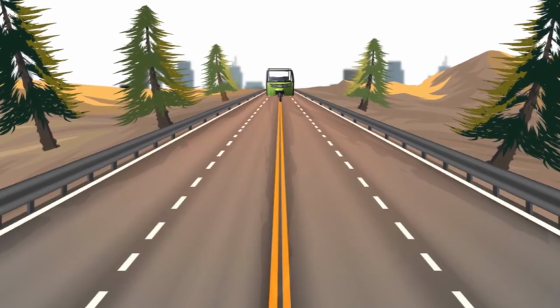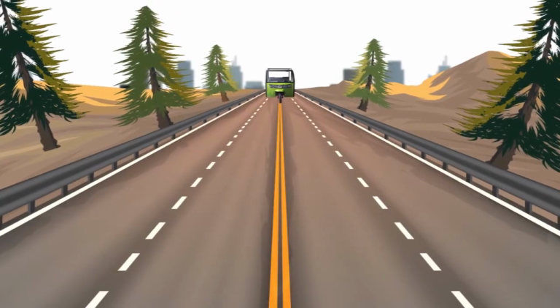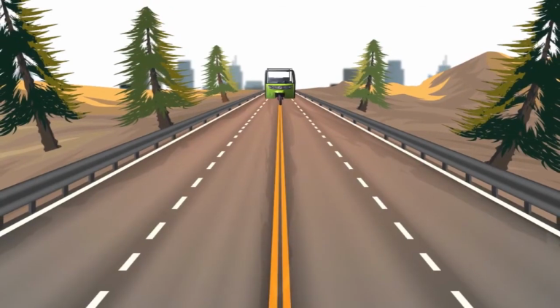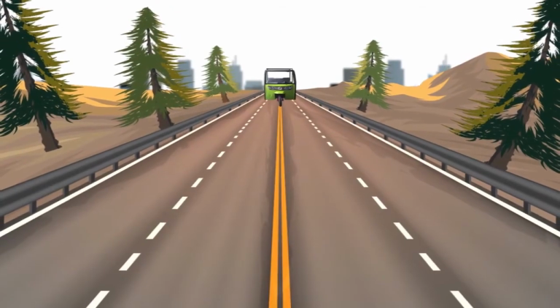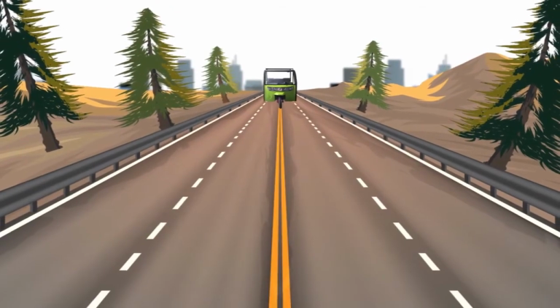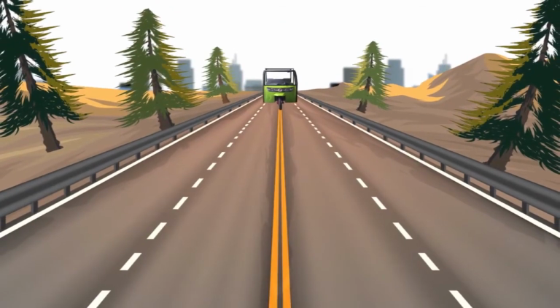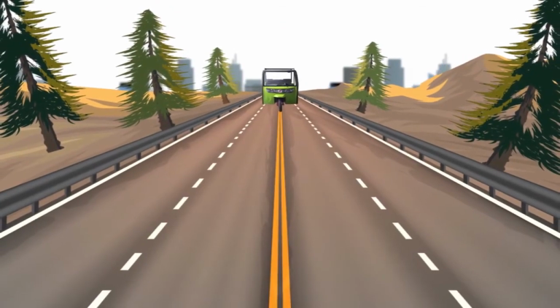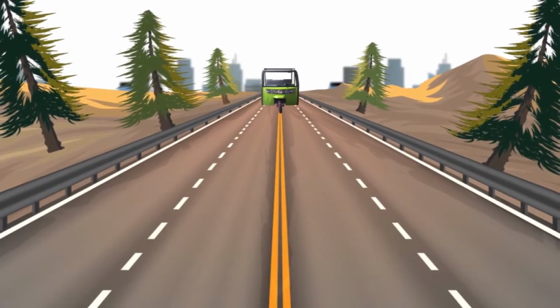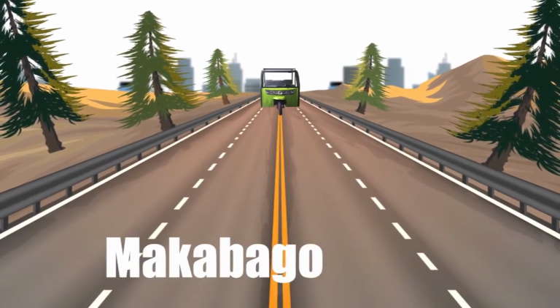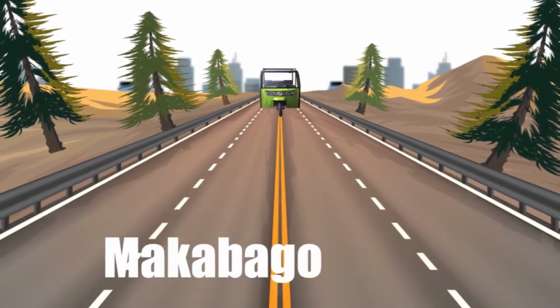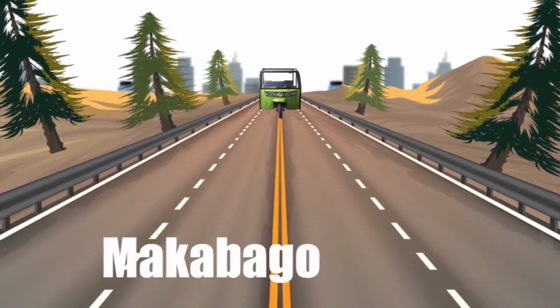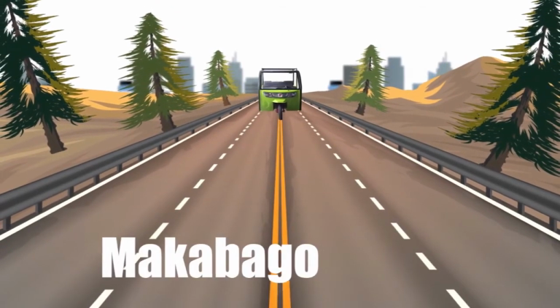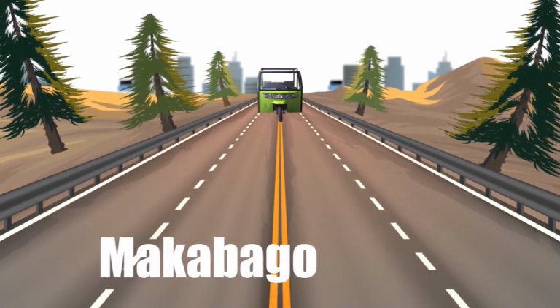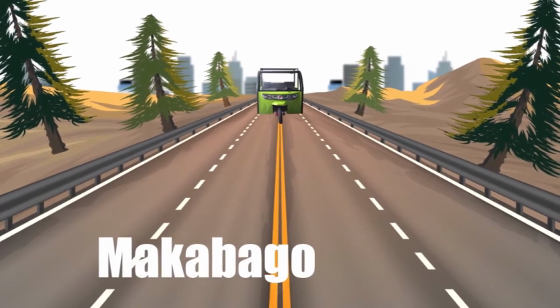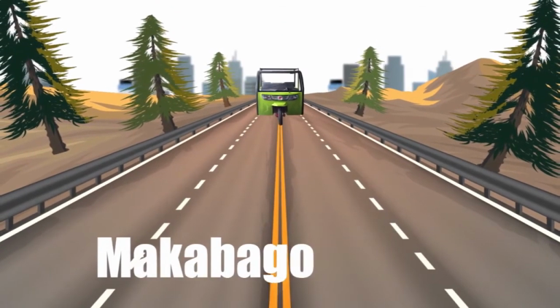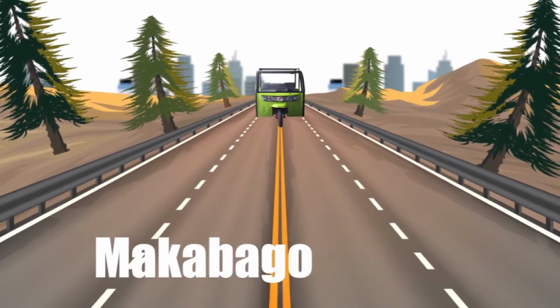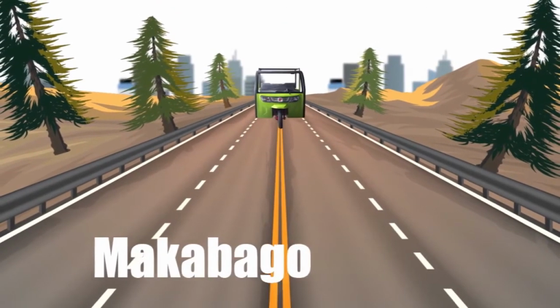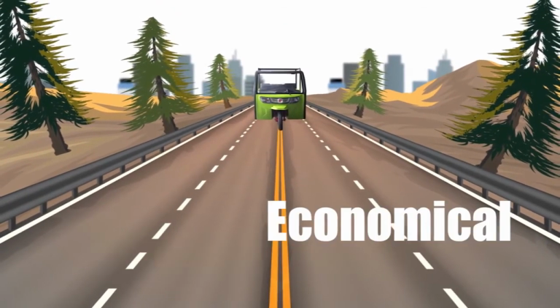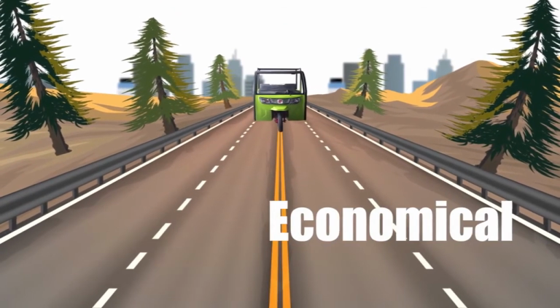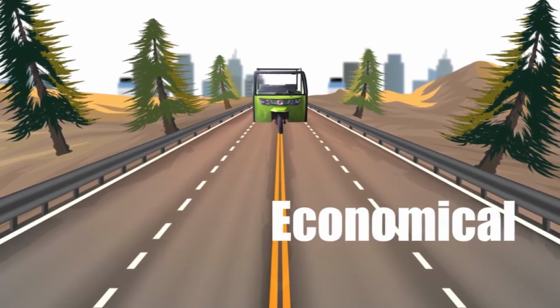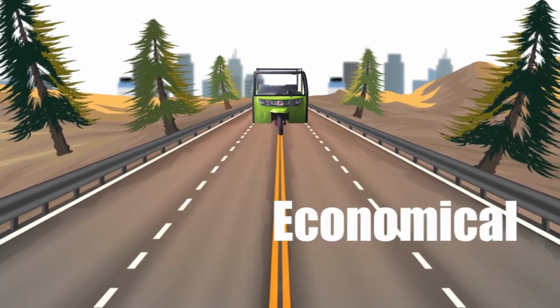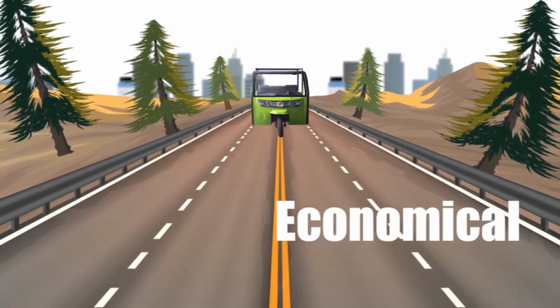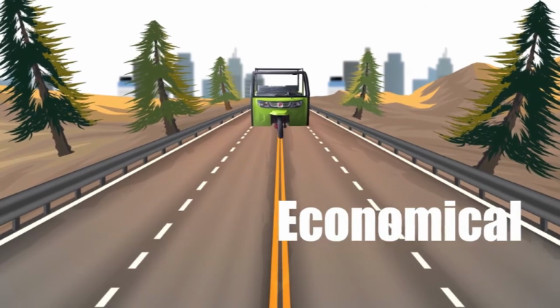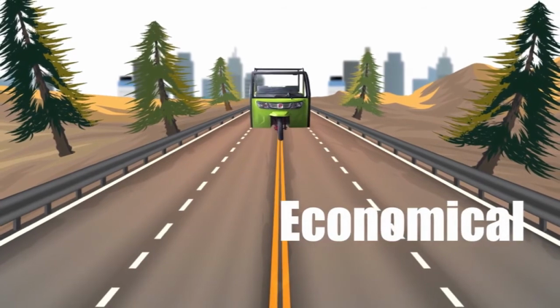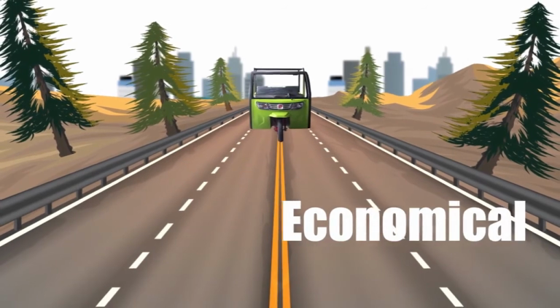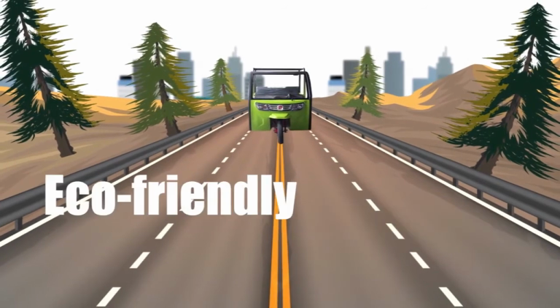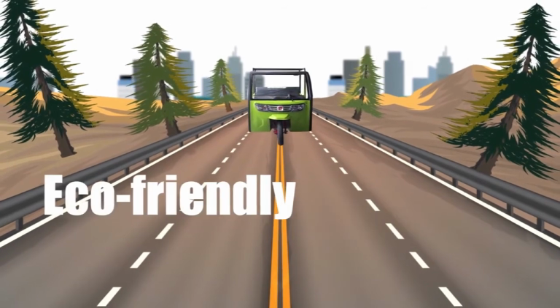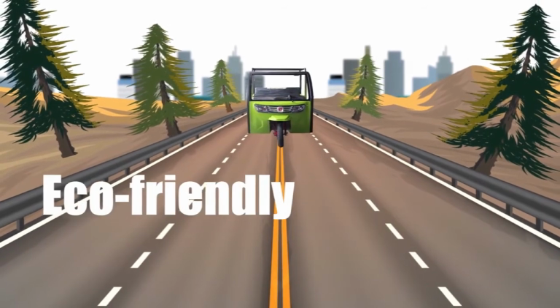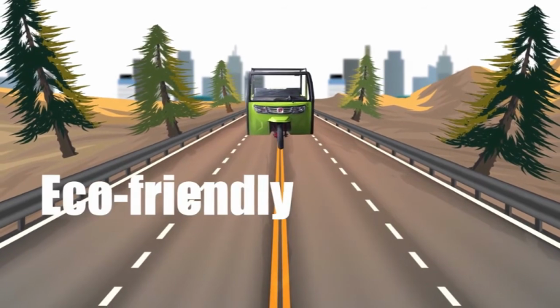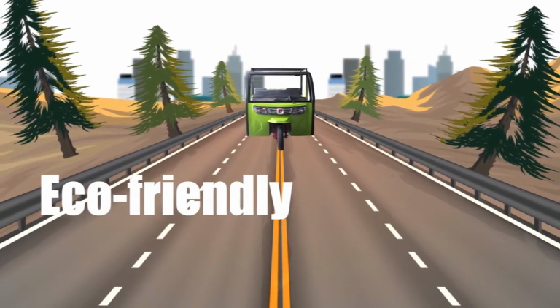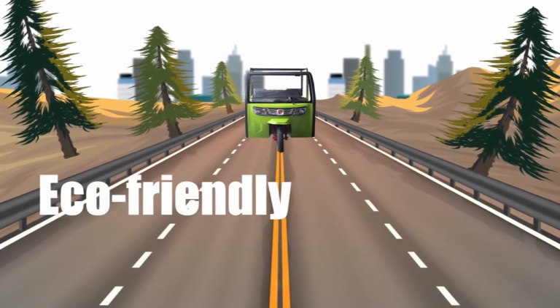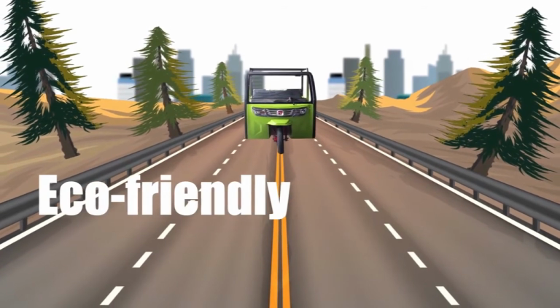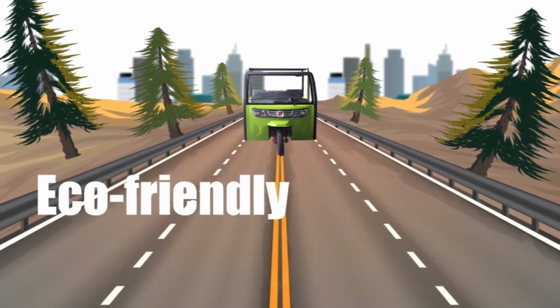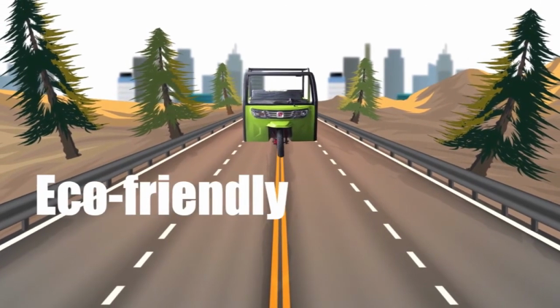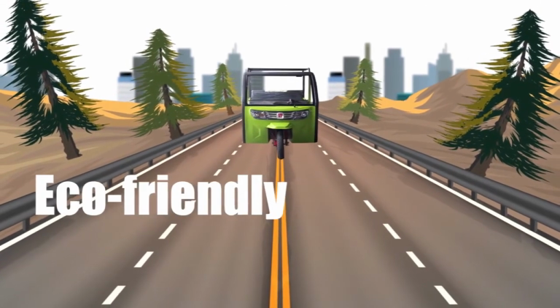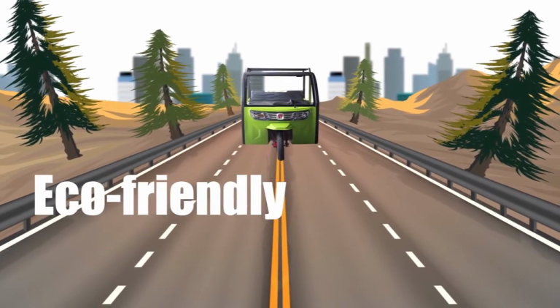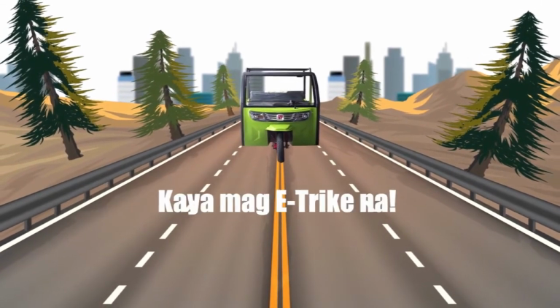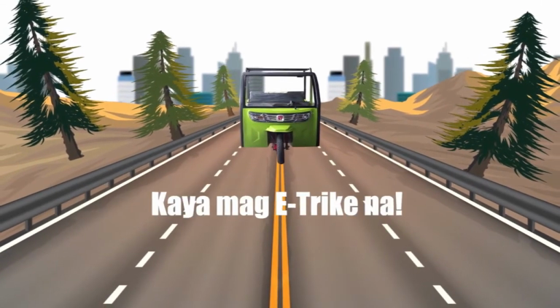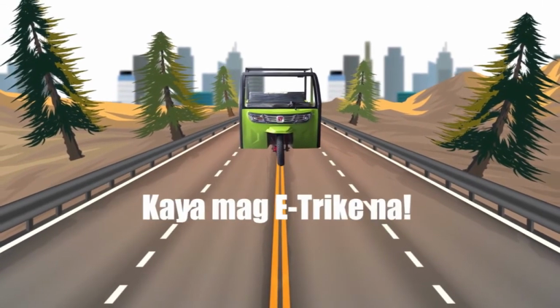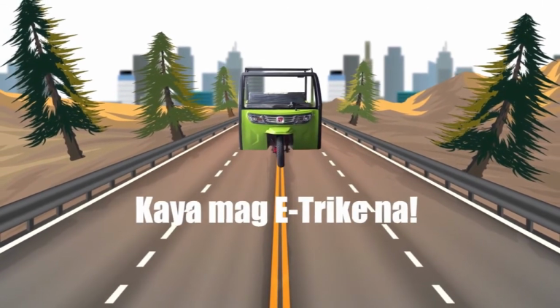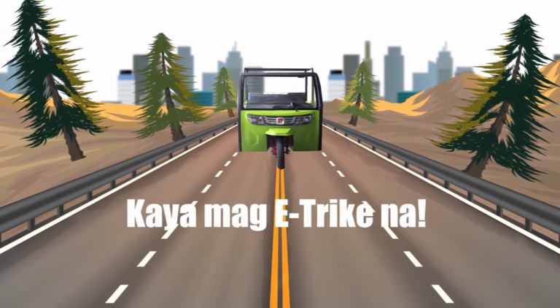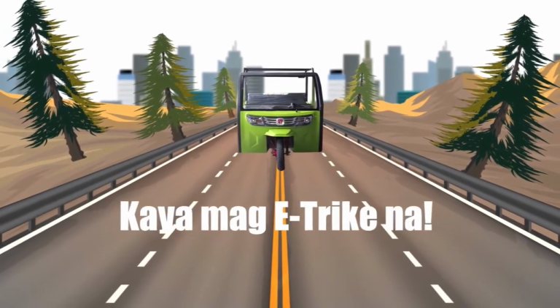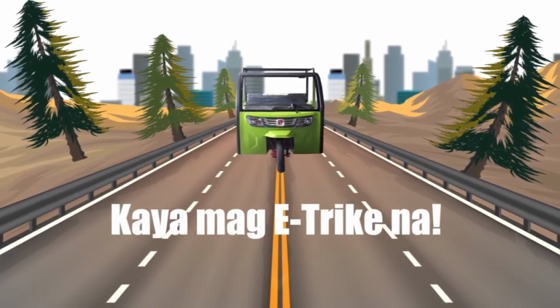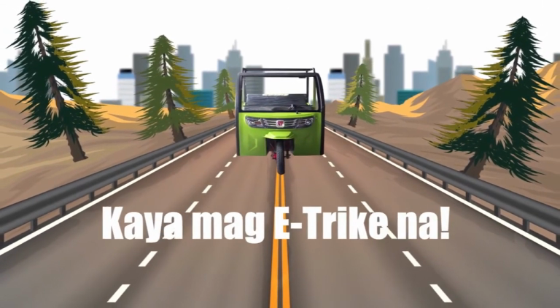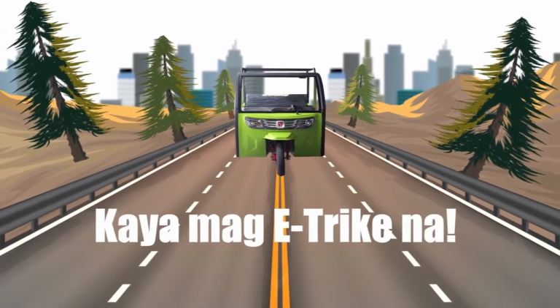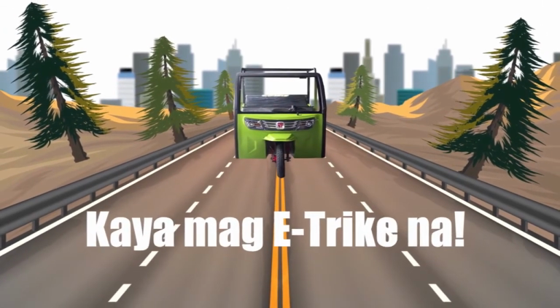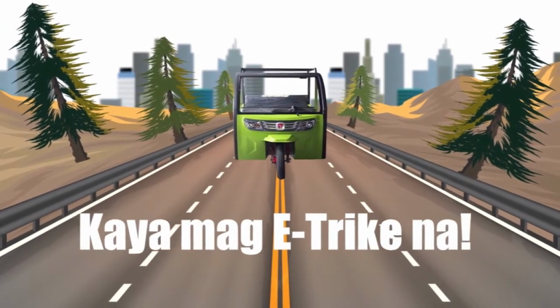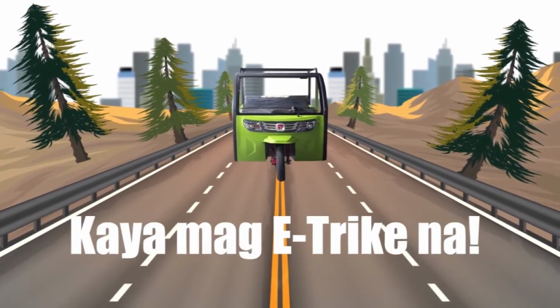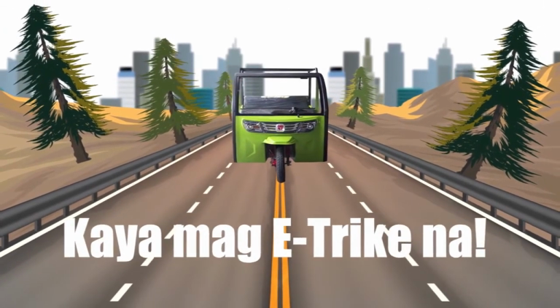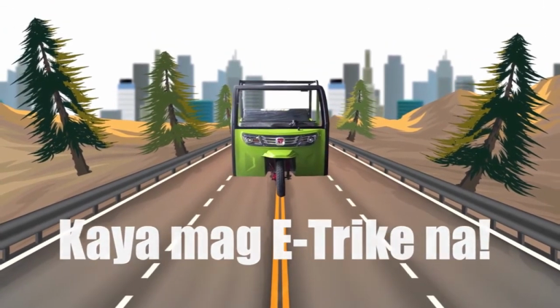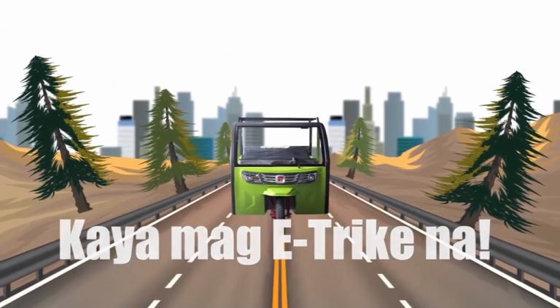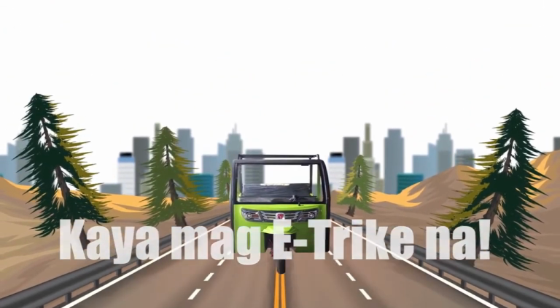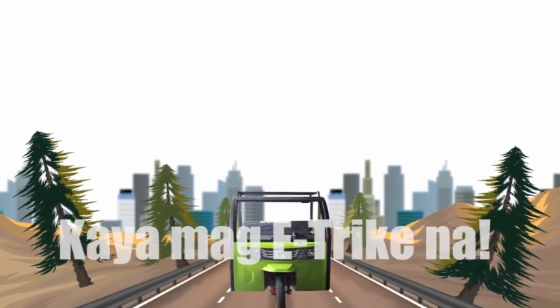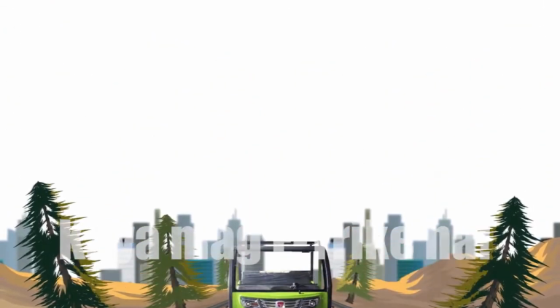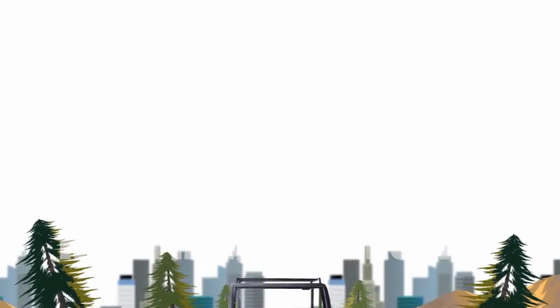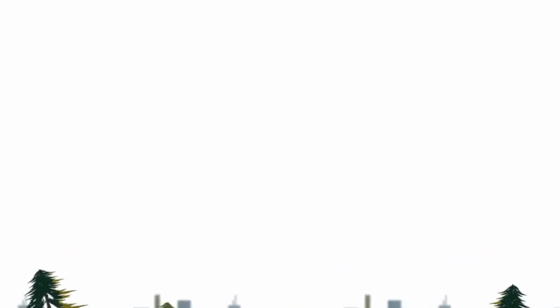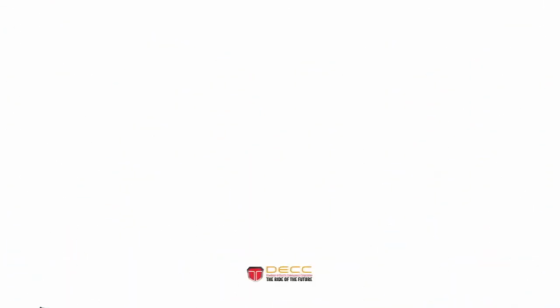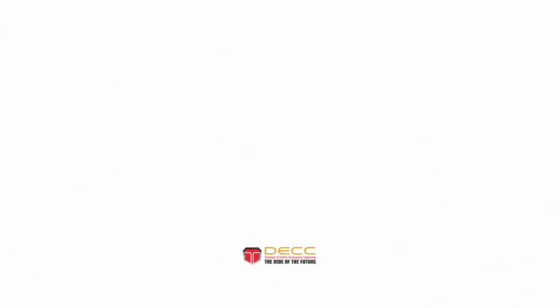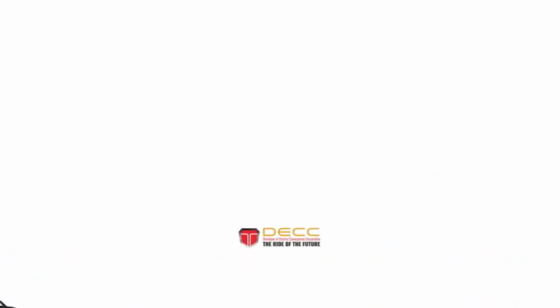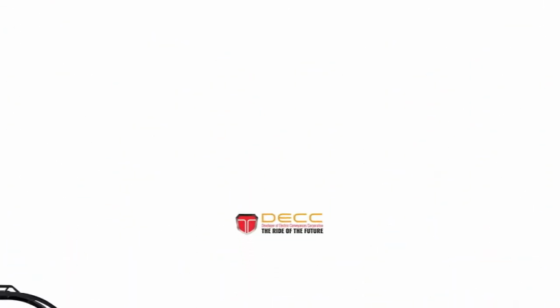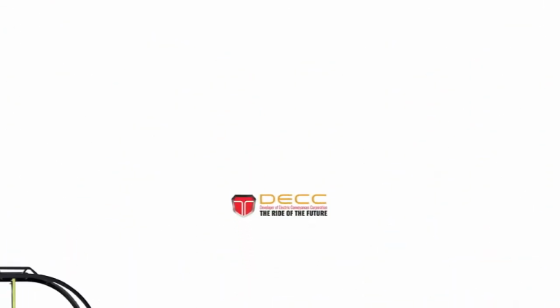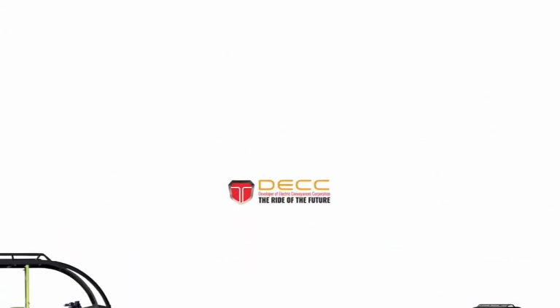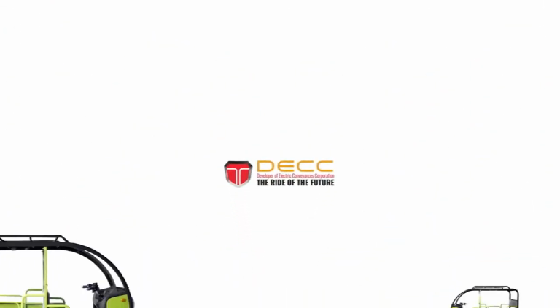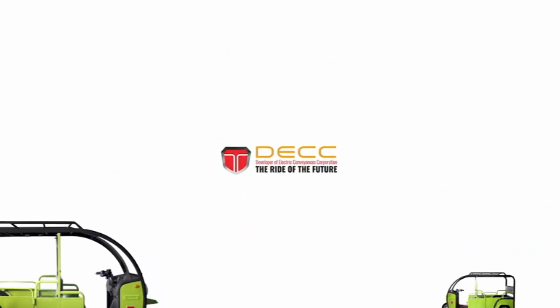Ang E-Trike ay makabago, economical at eco-friendly. Kaya mag-E-Trike na dahil ito ang Ride of the Future.